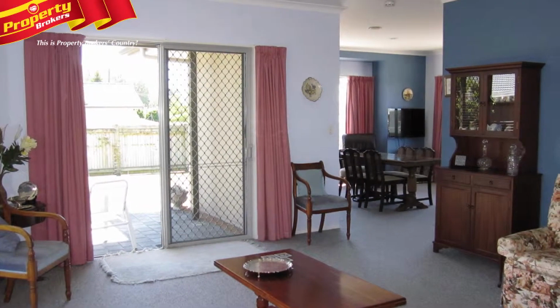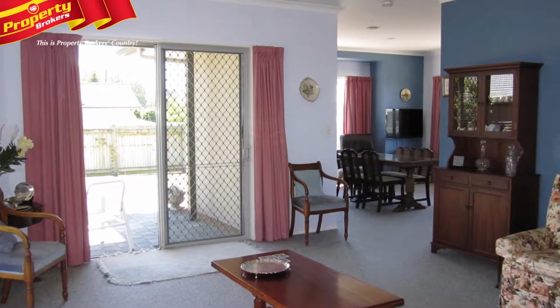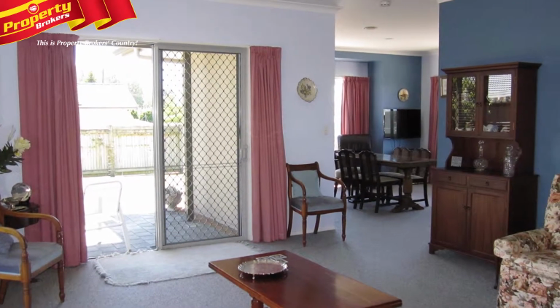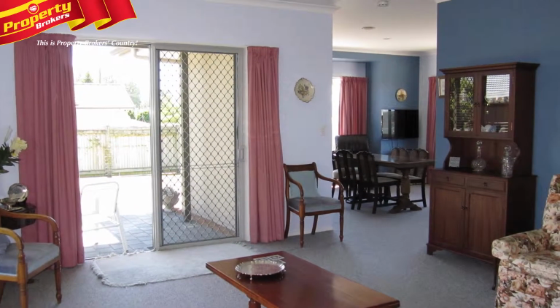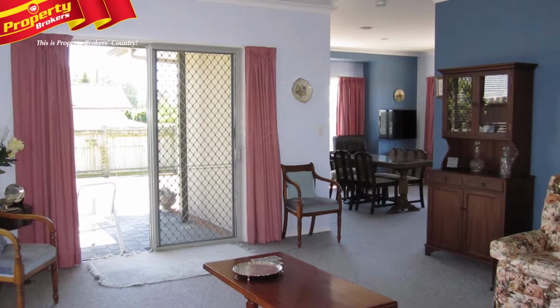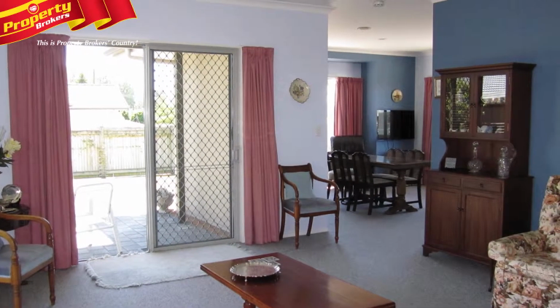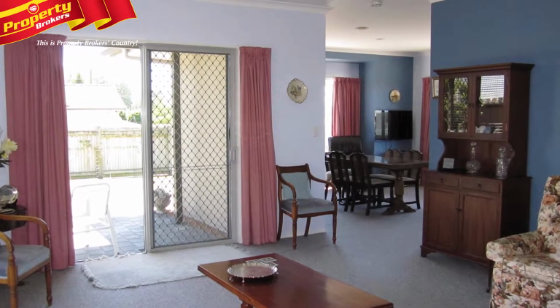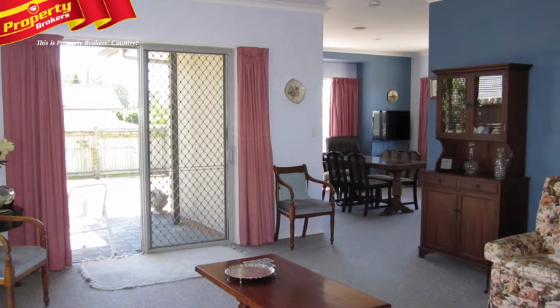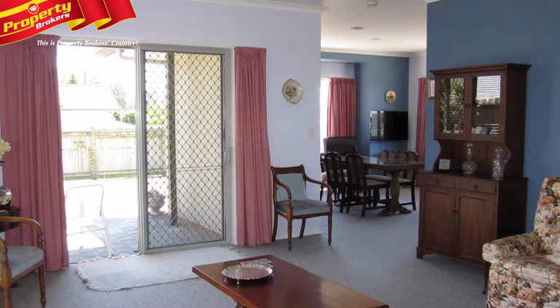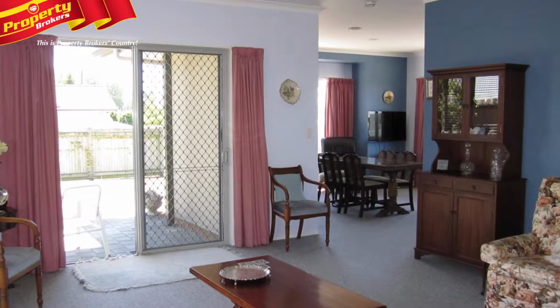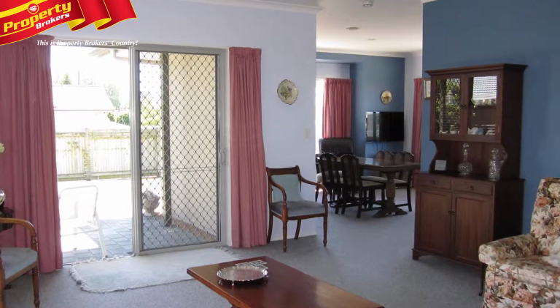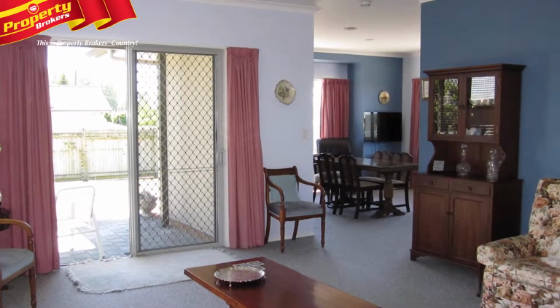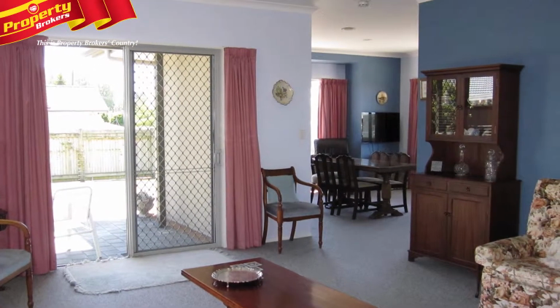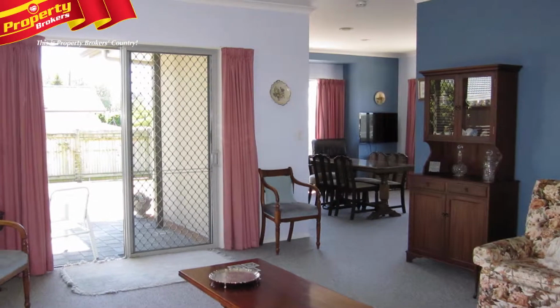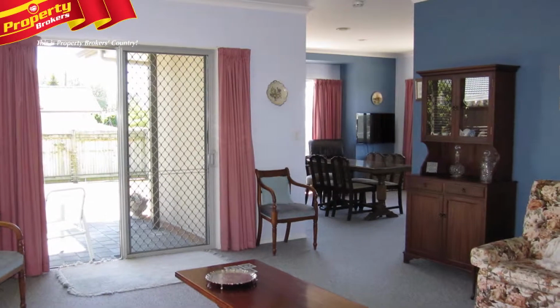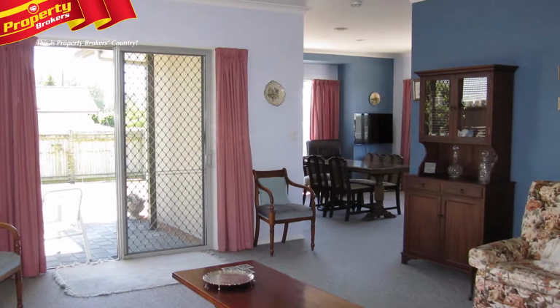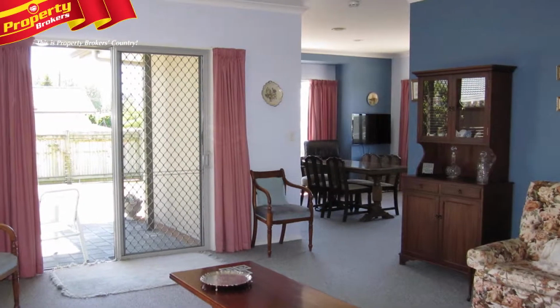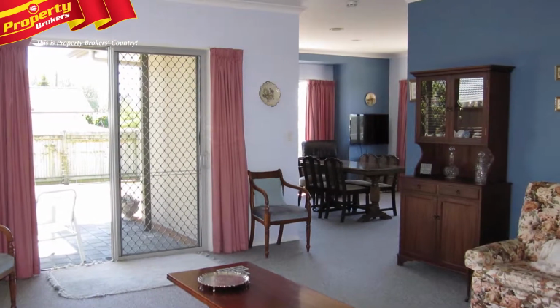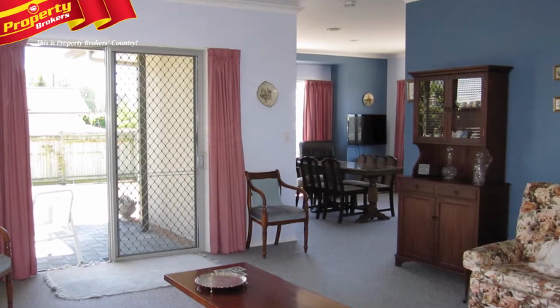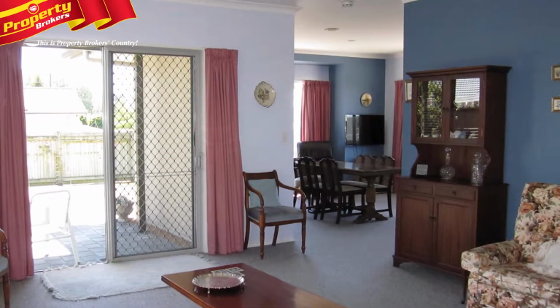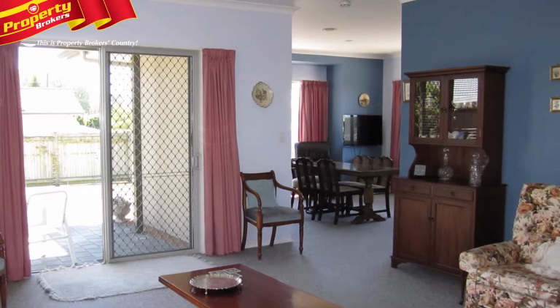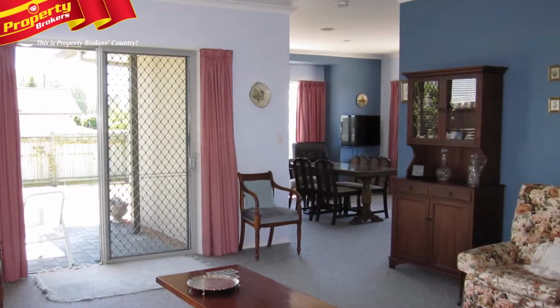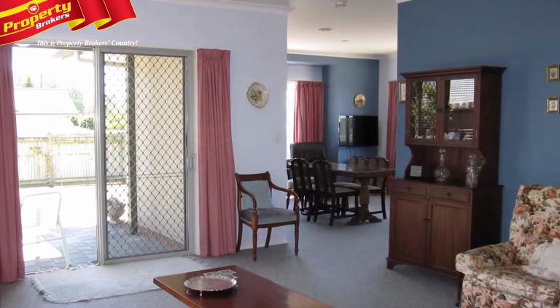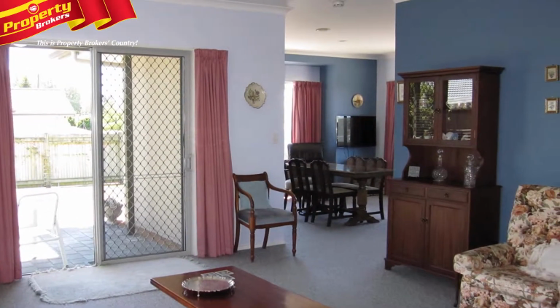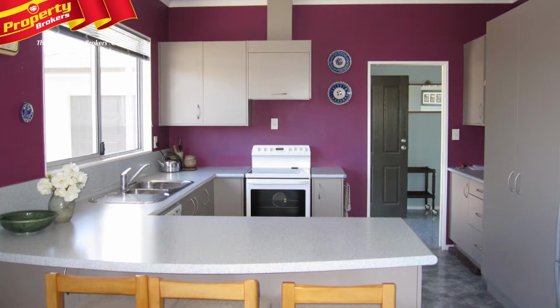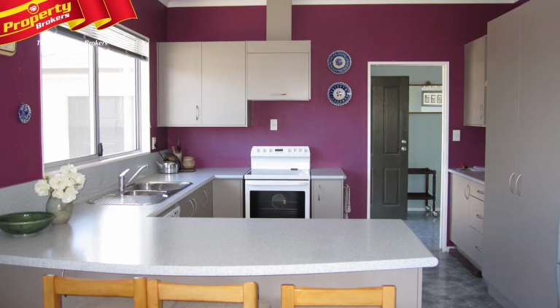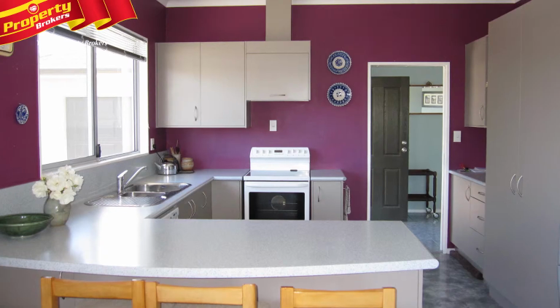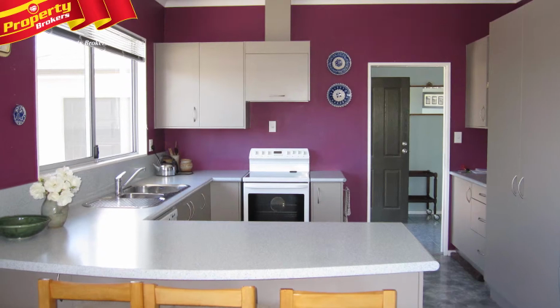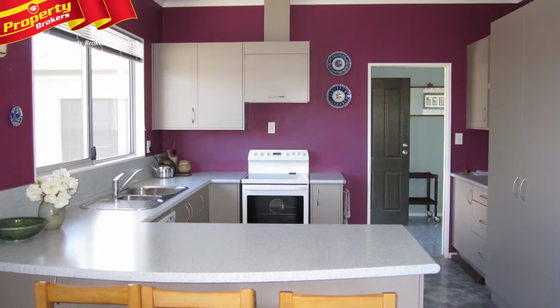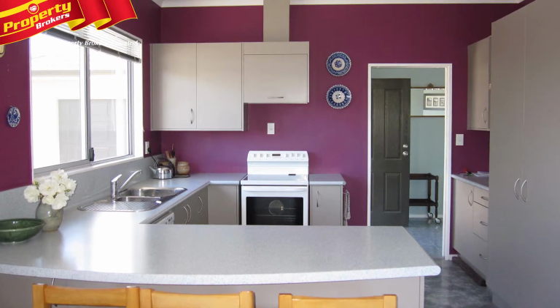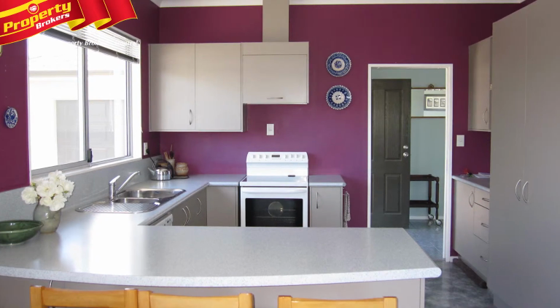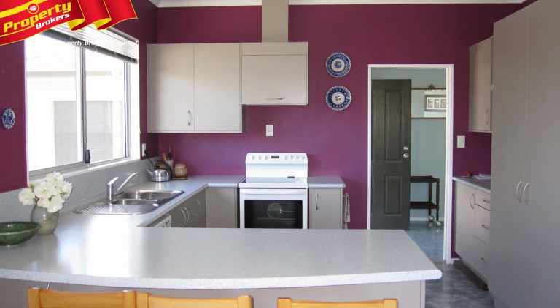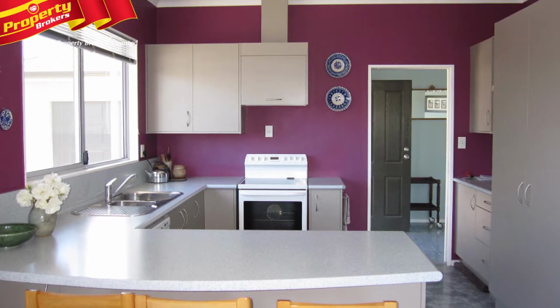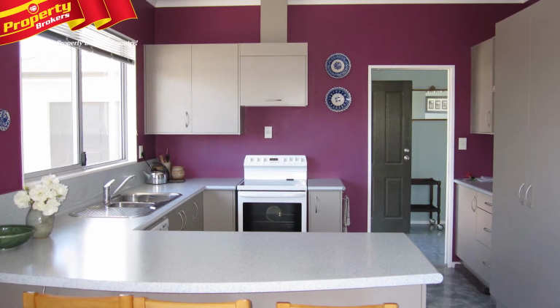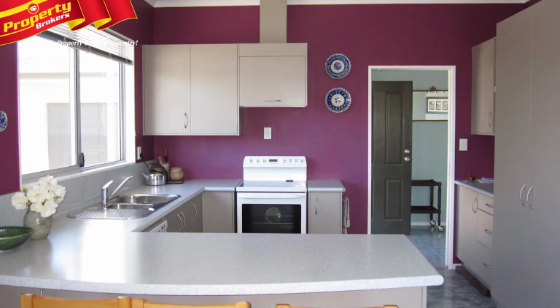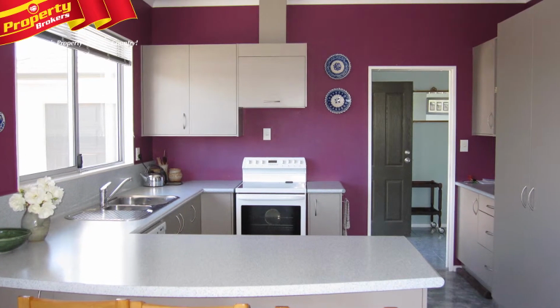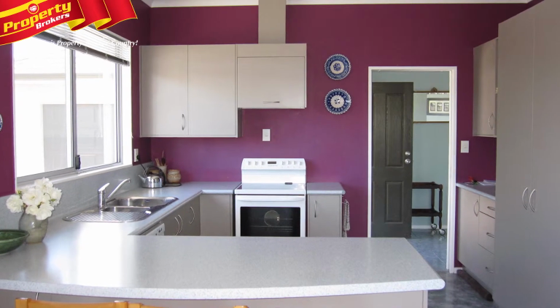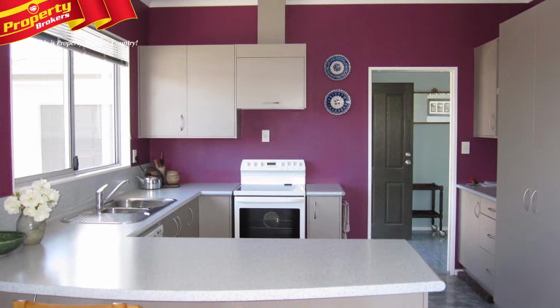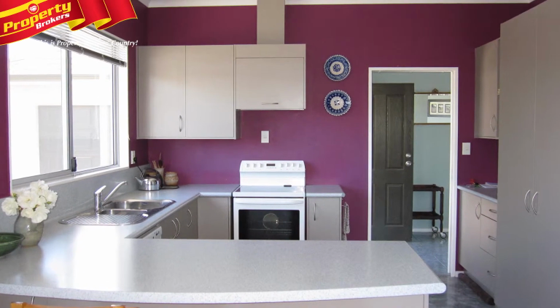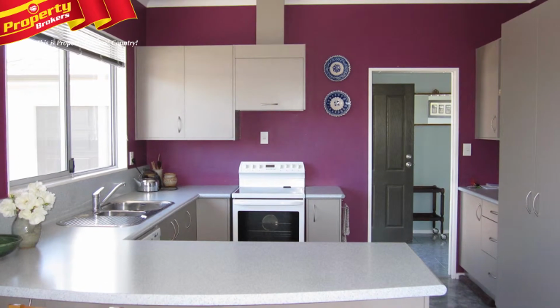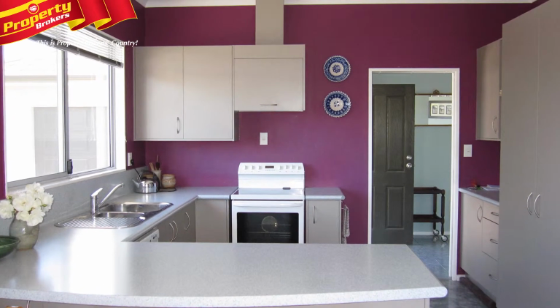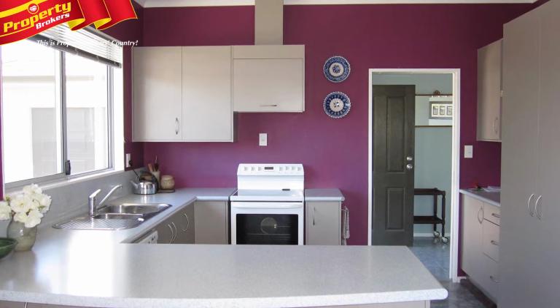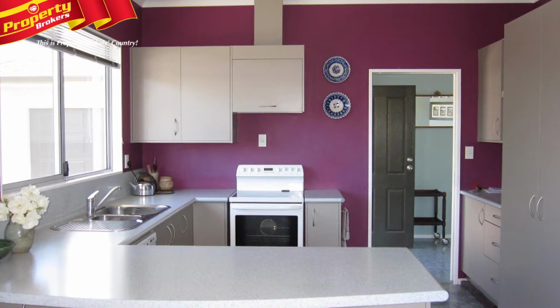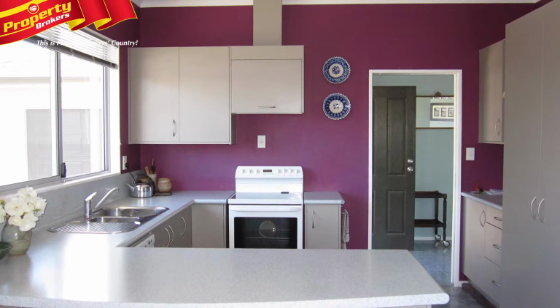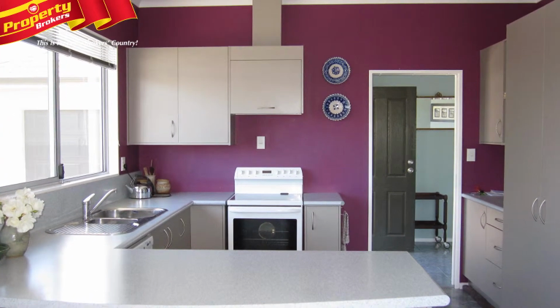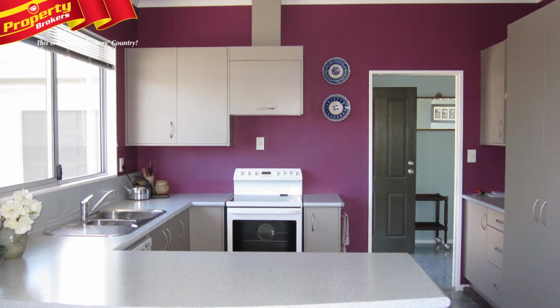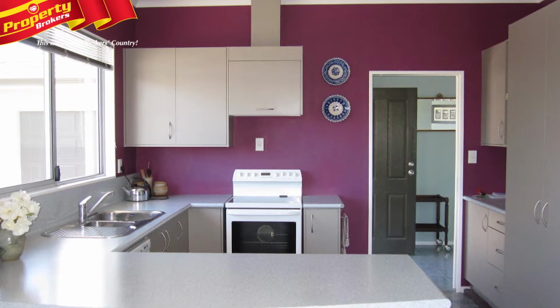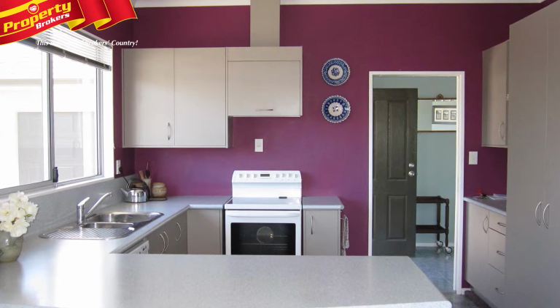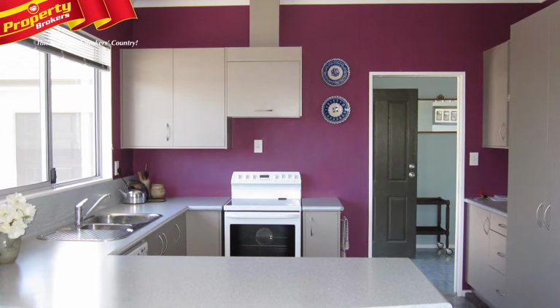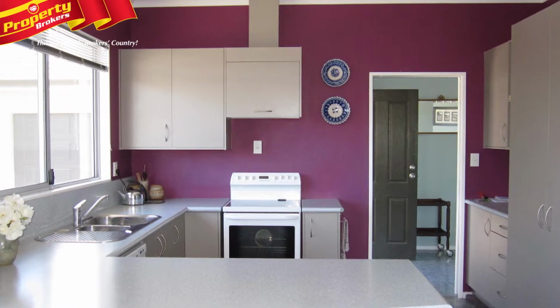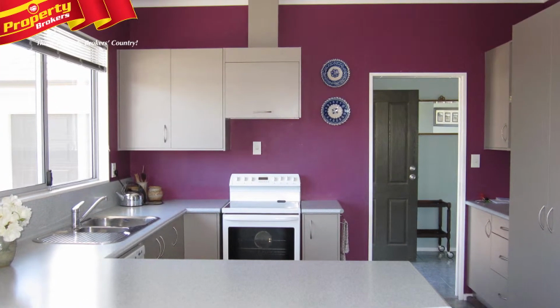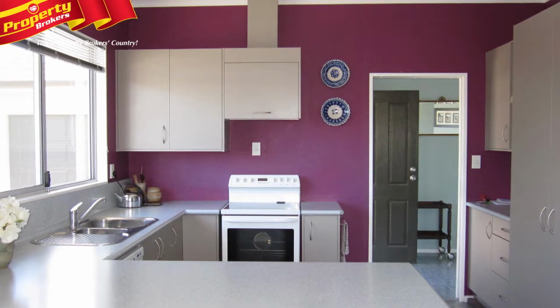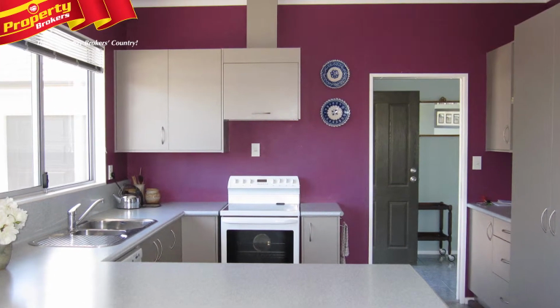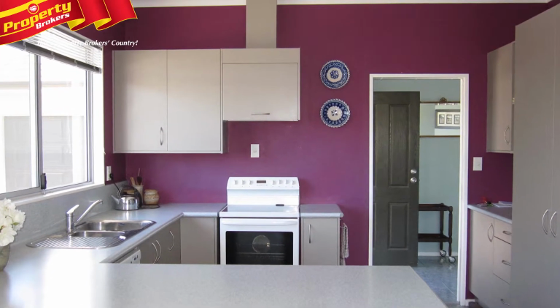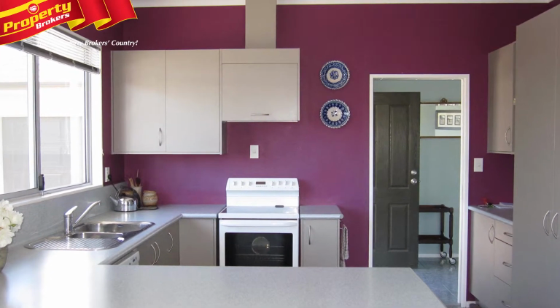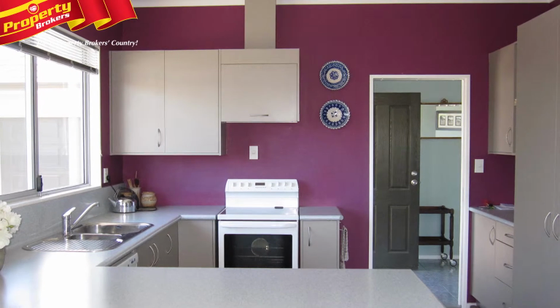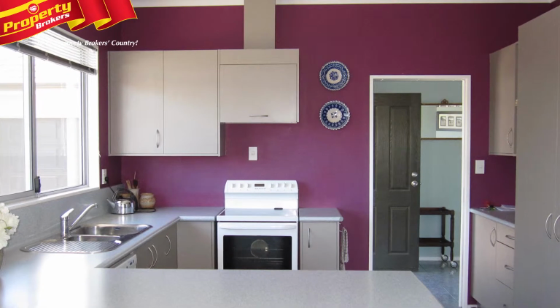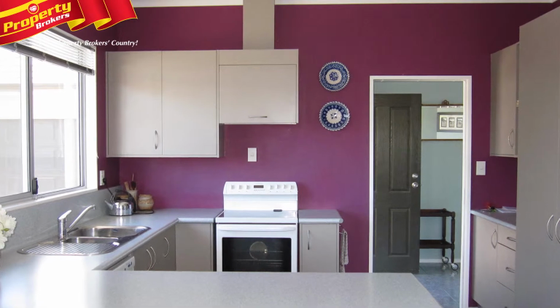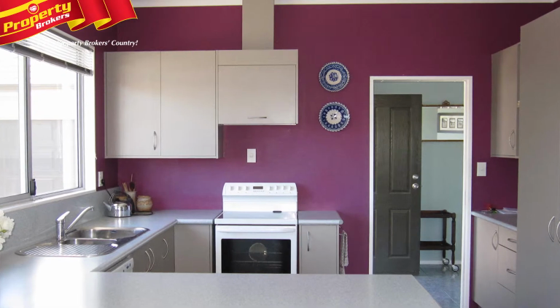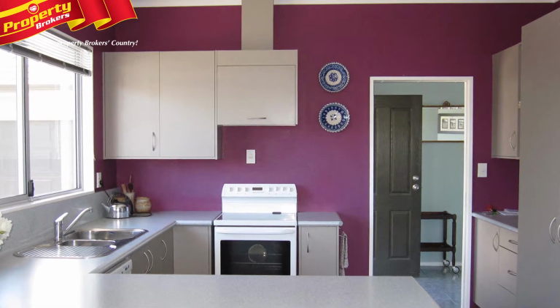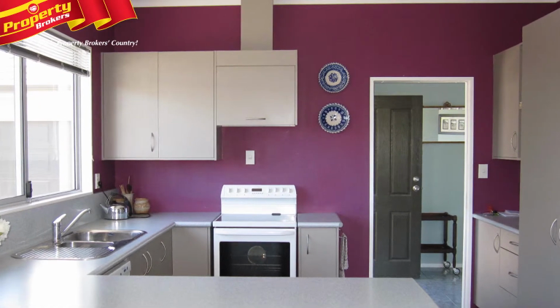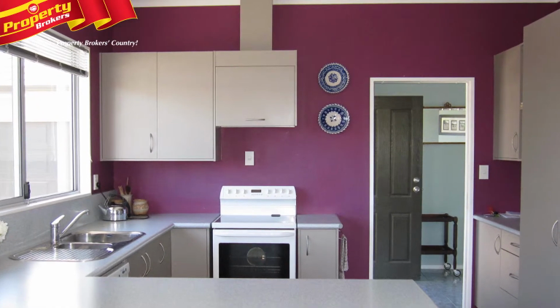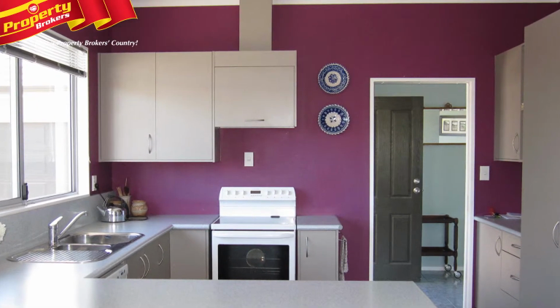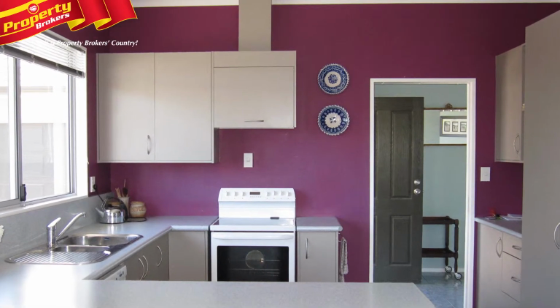Stepping through the front door into a welcoming foyer leads you through to a generously sized semi-open plan living, dining and kitchen area.